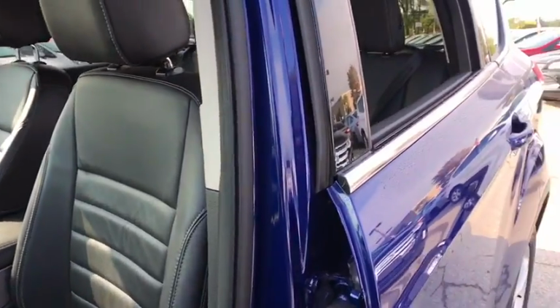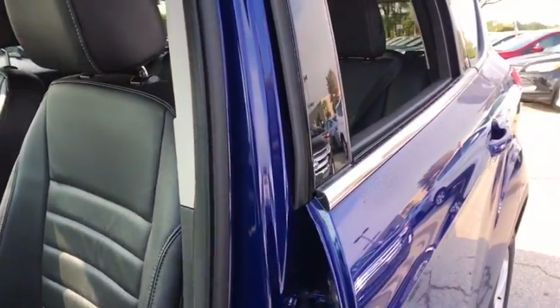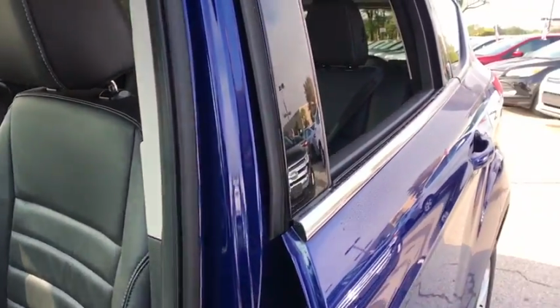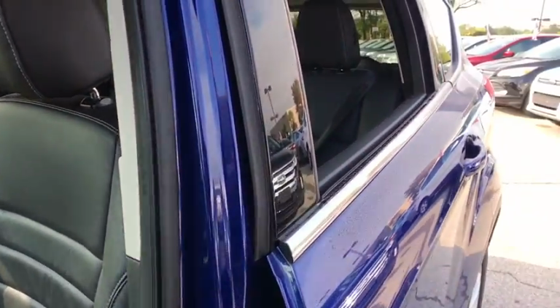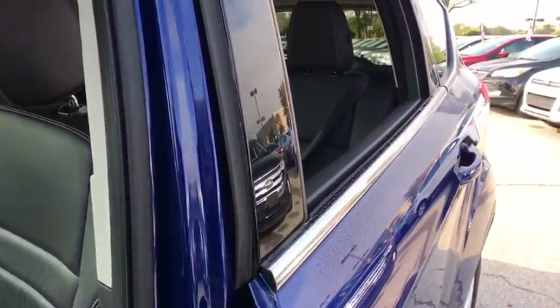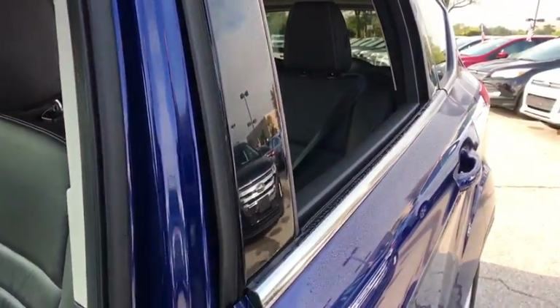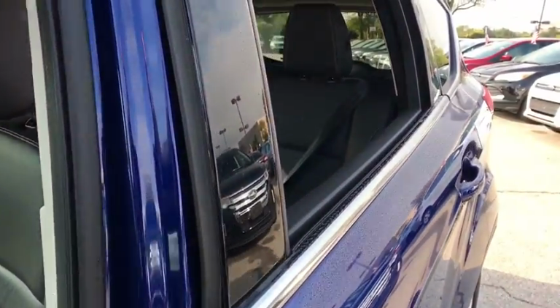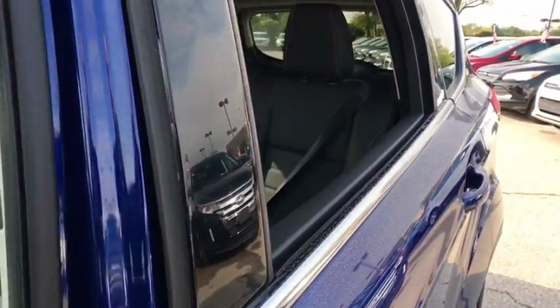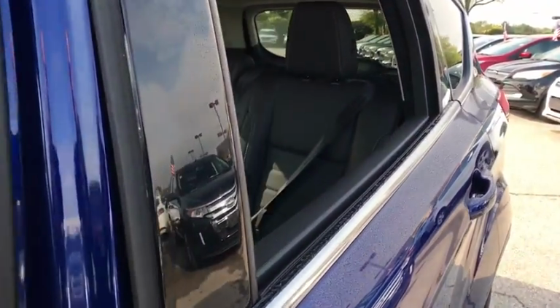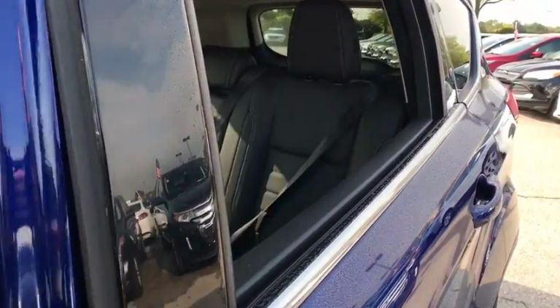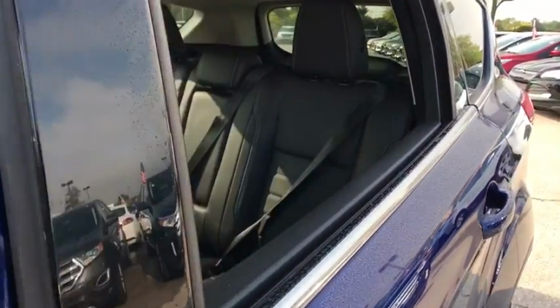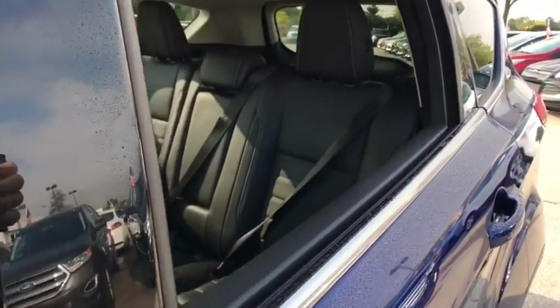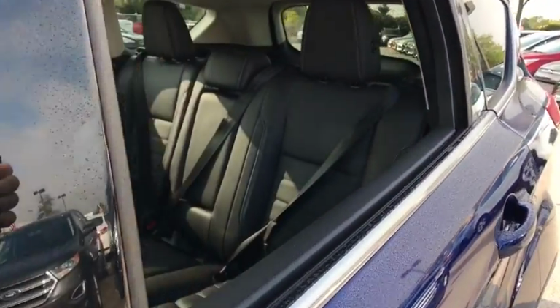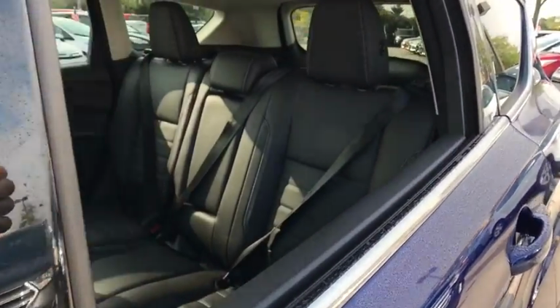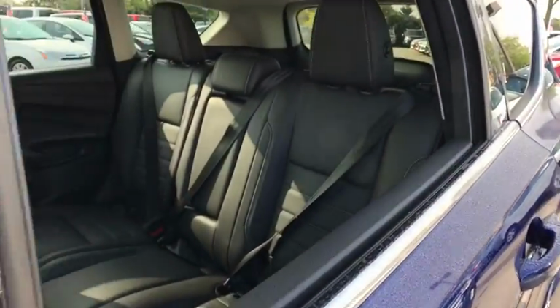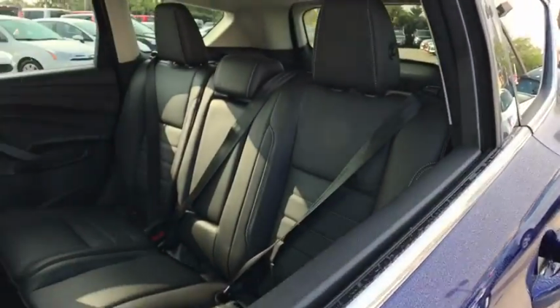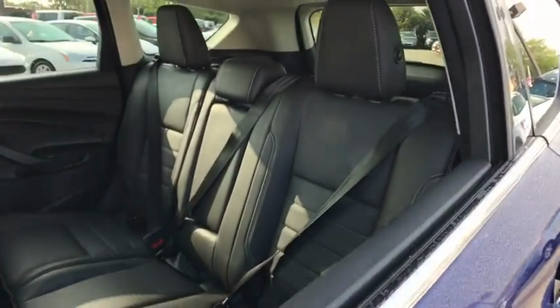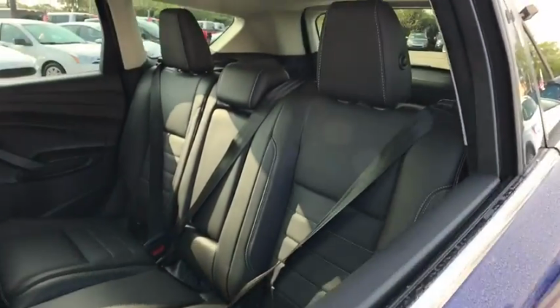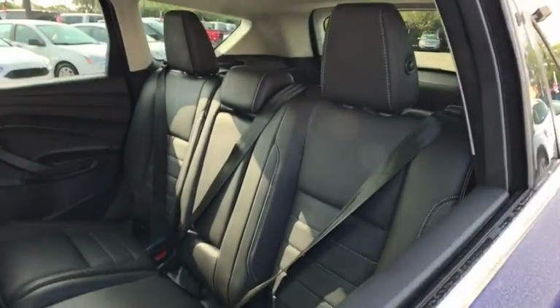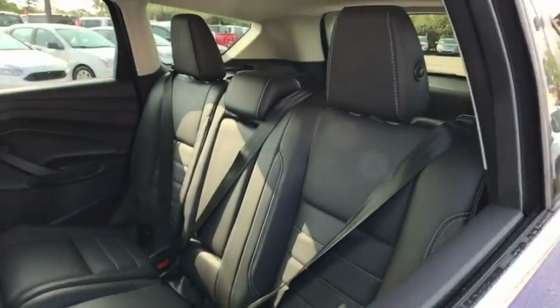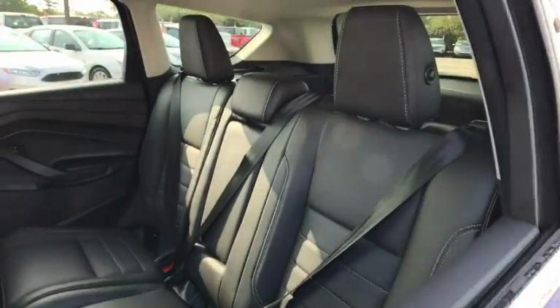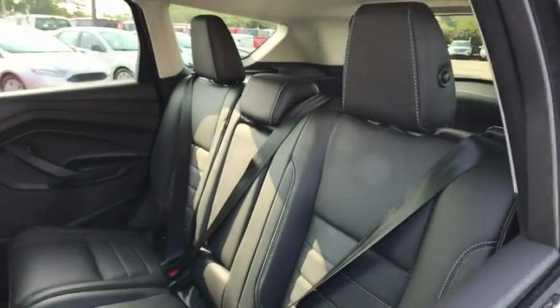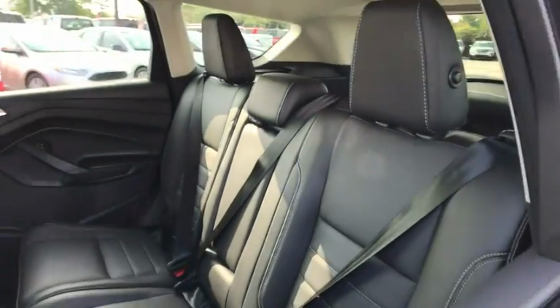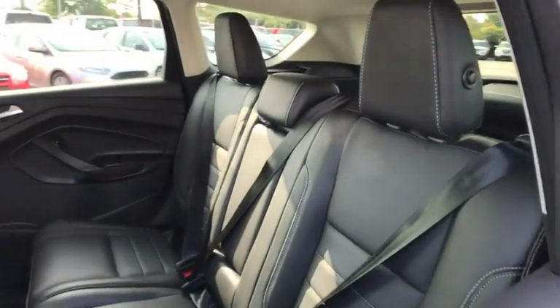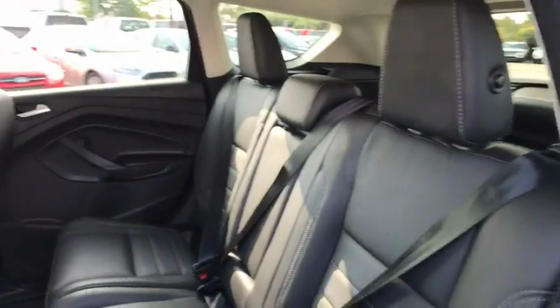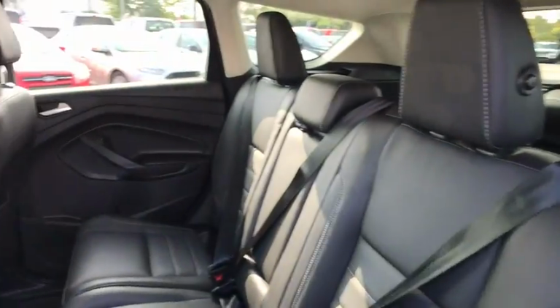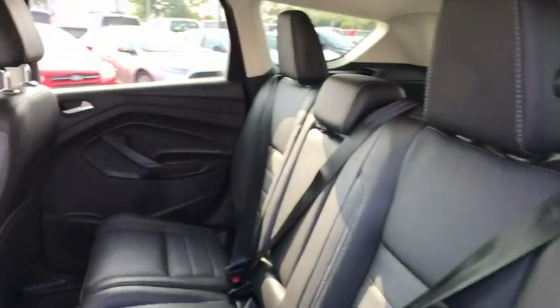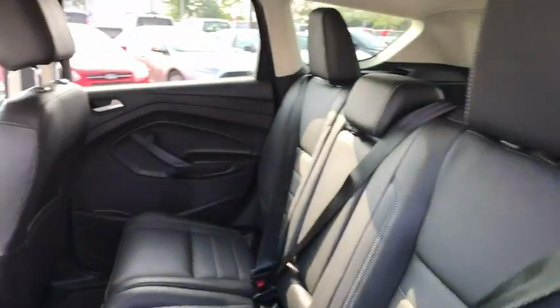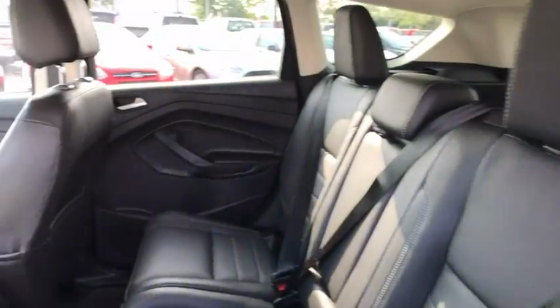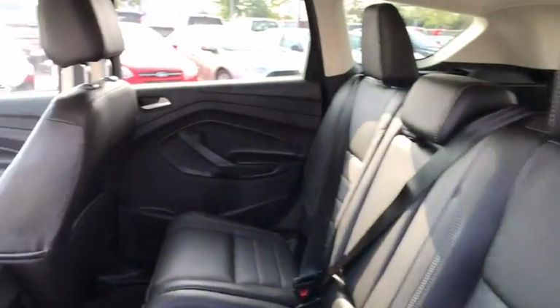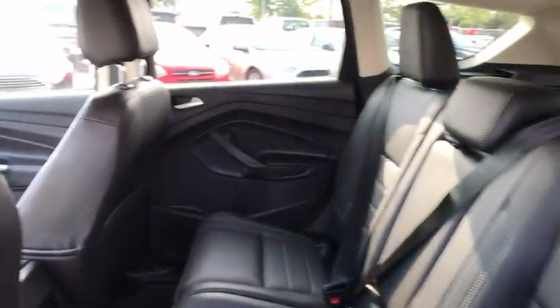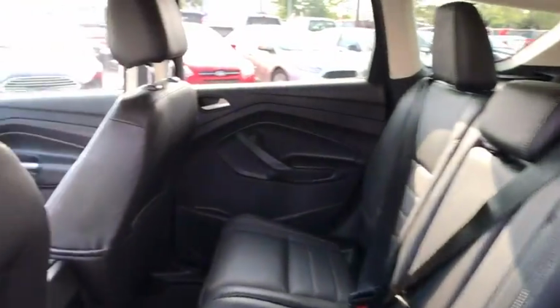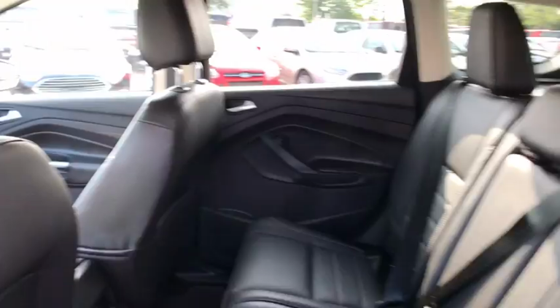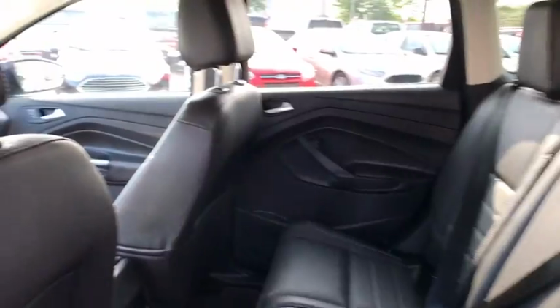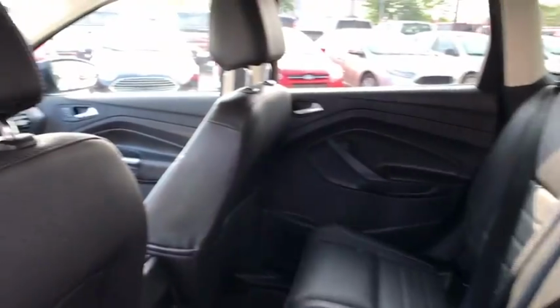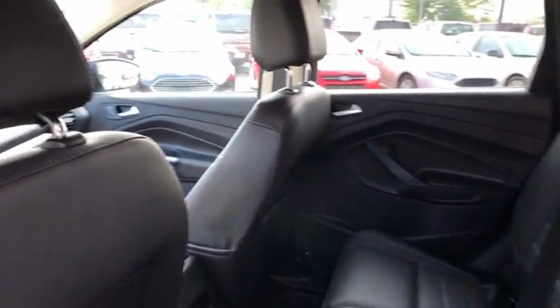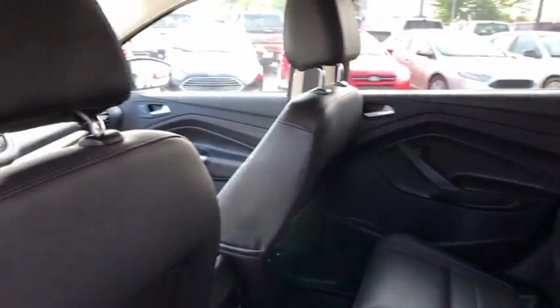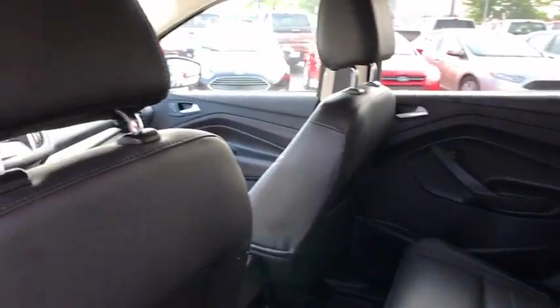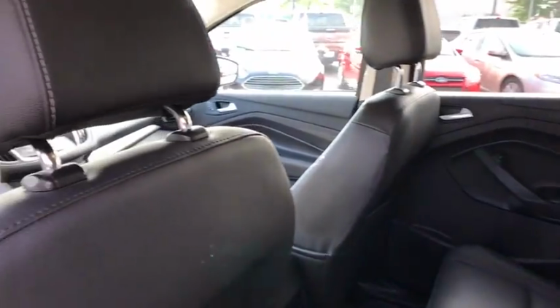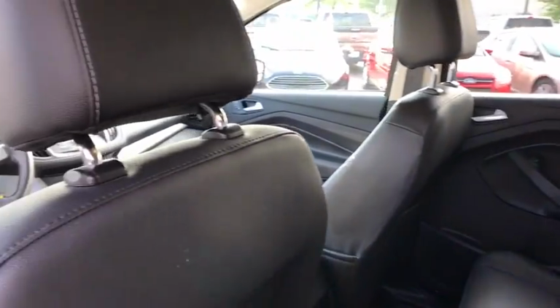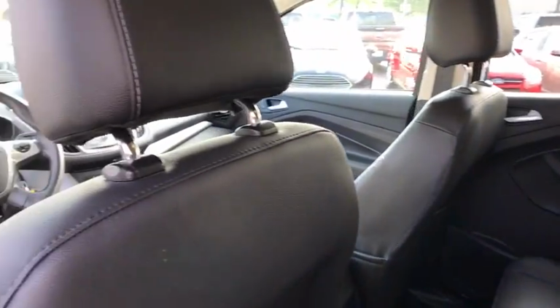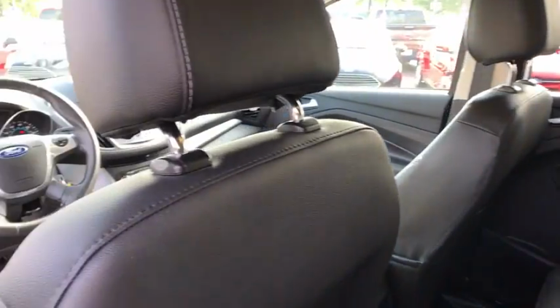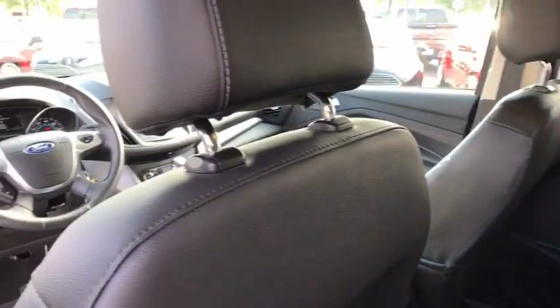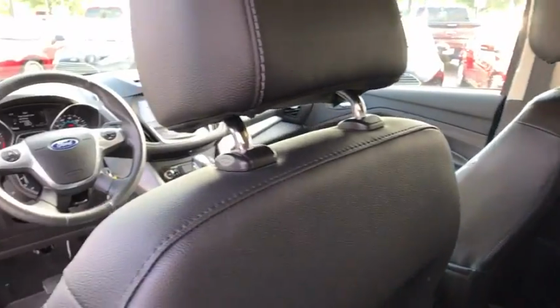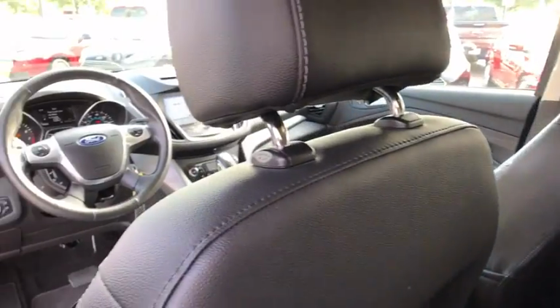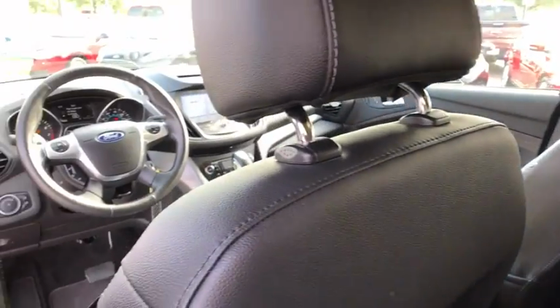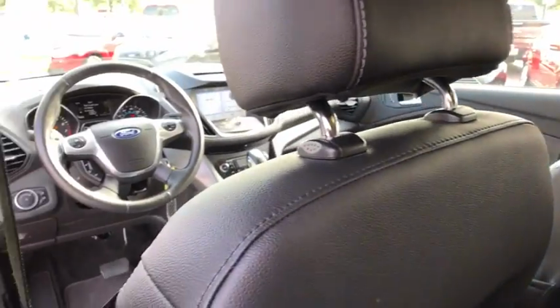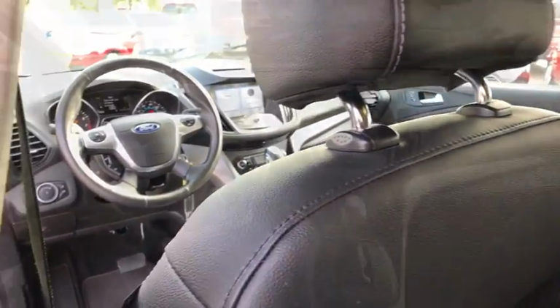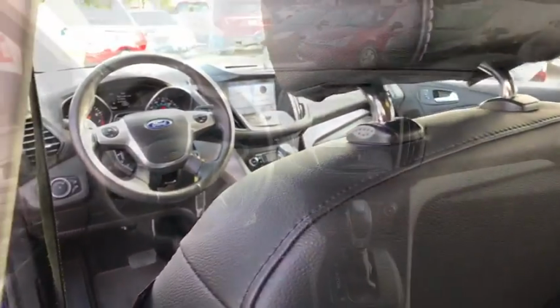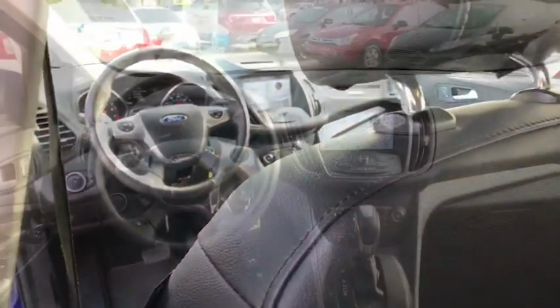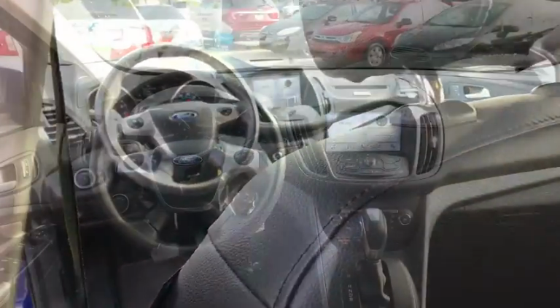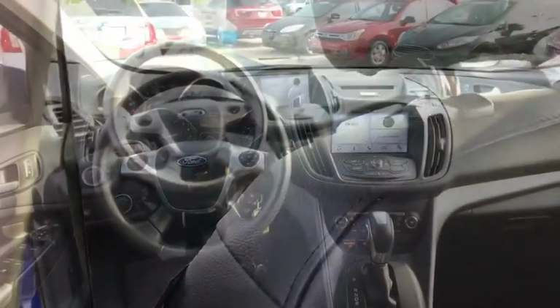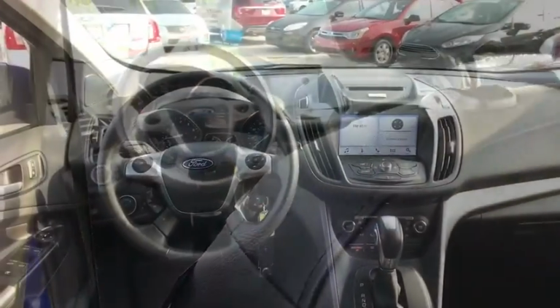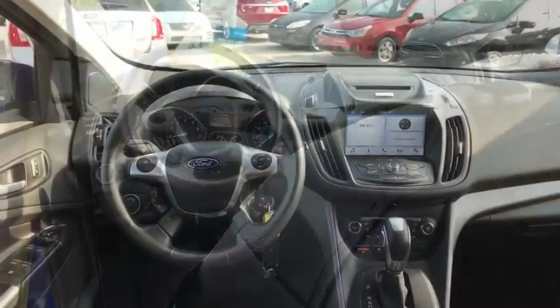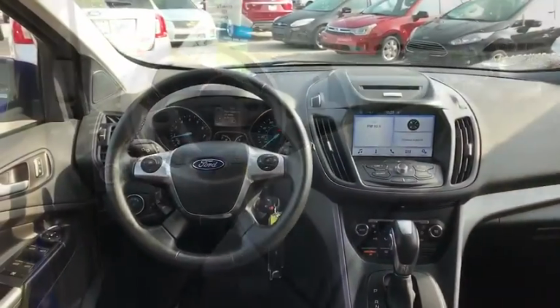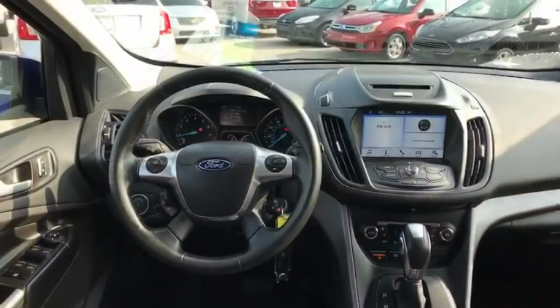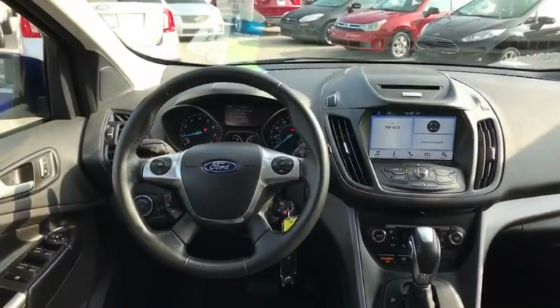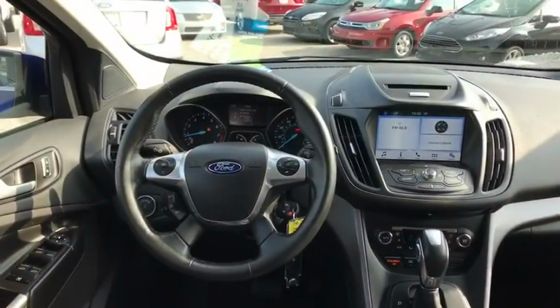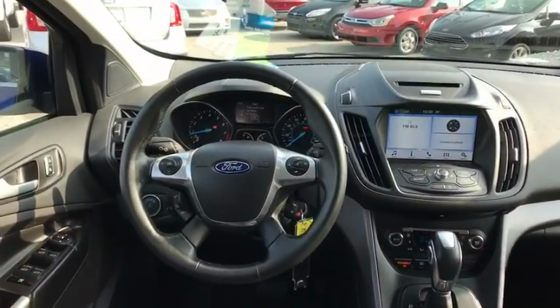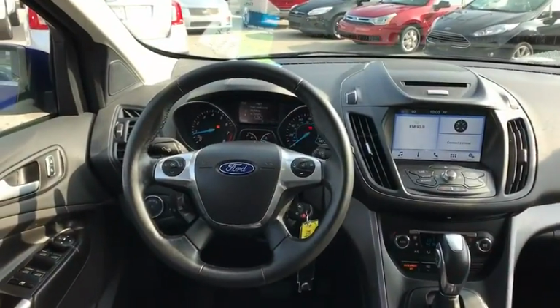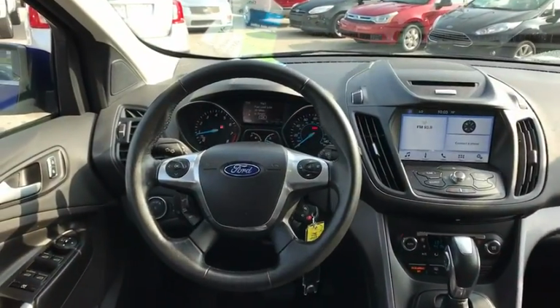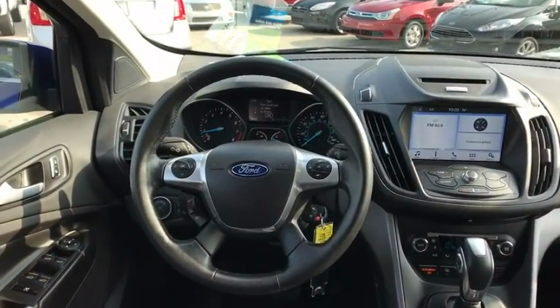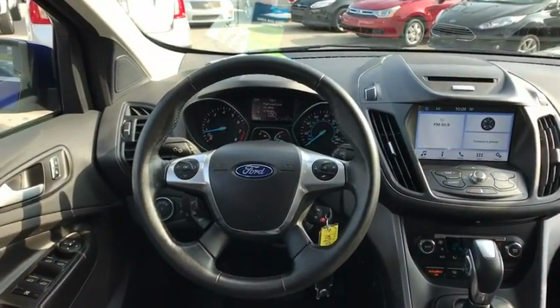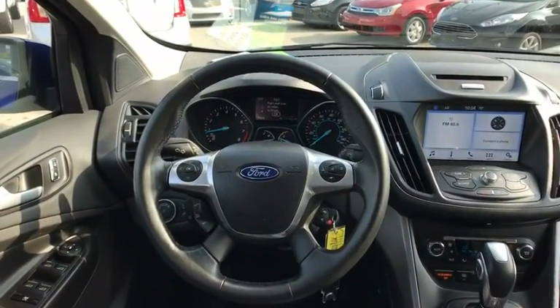Front-wheel drive, rear defrost, AM FM stereo radio, MP3 player, power door locks, fog lamps.